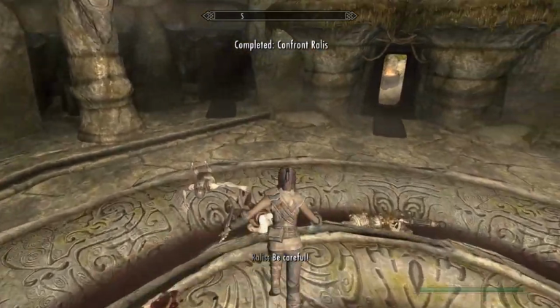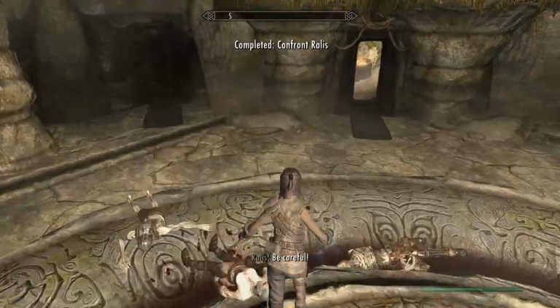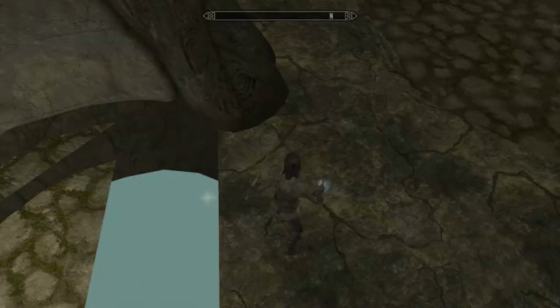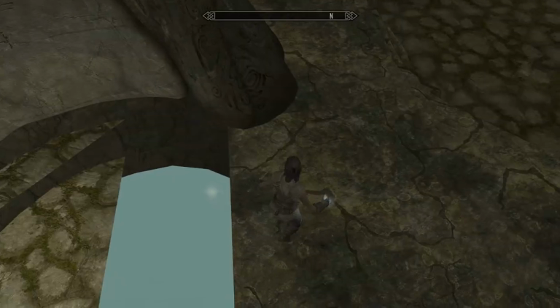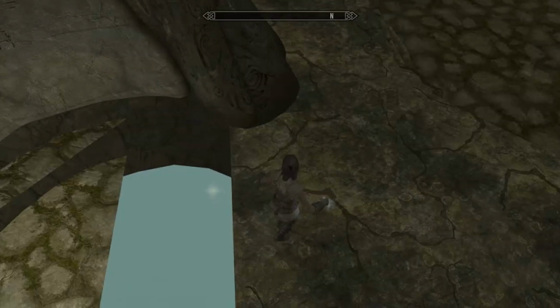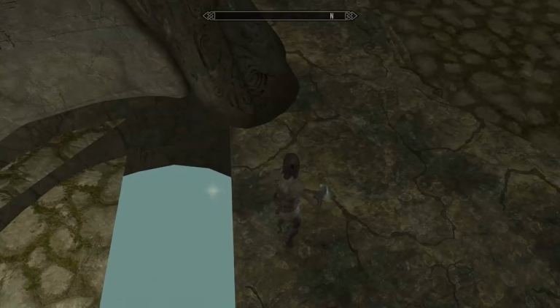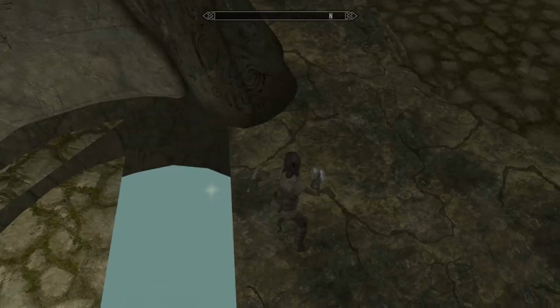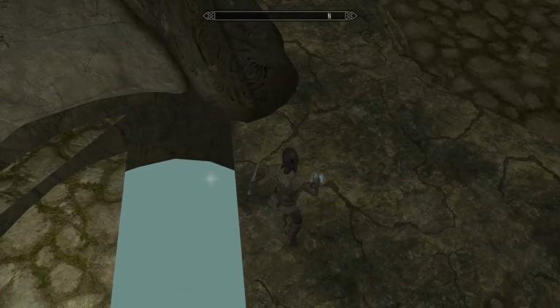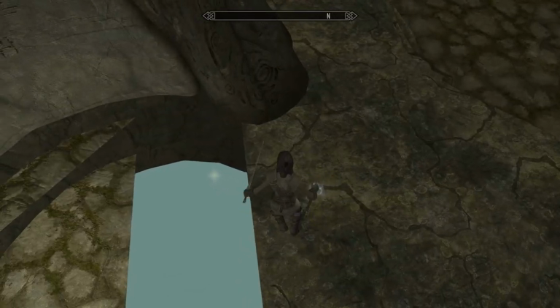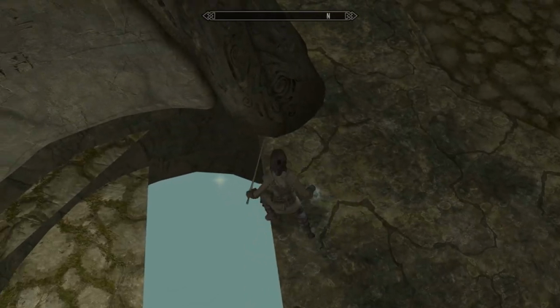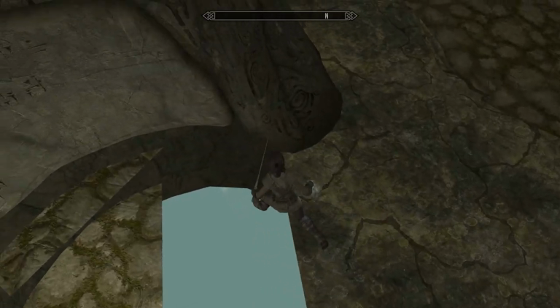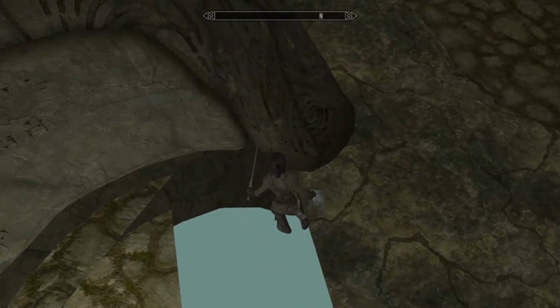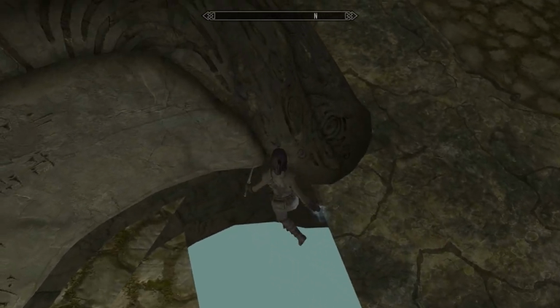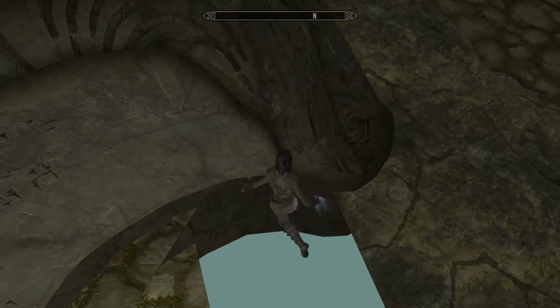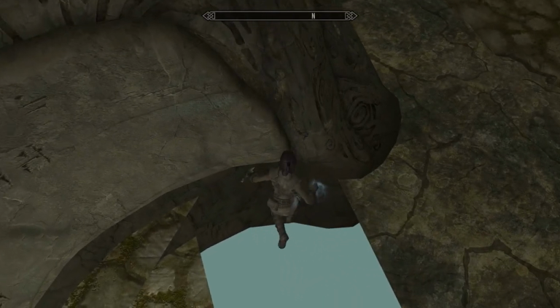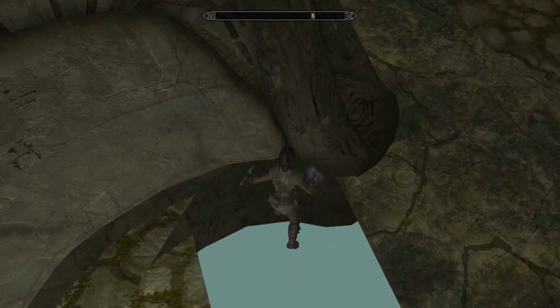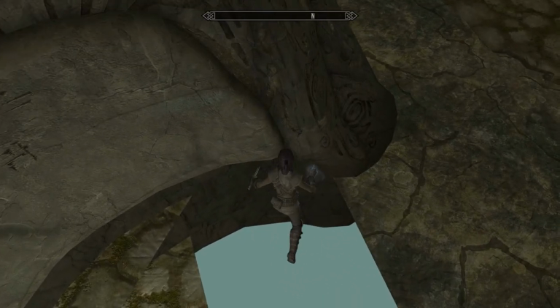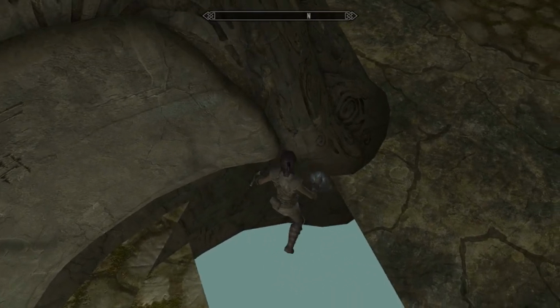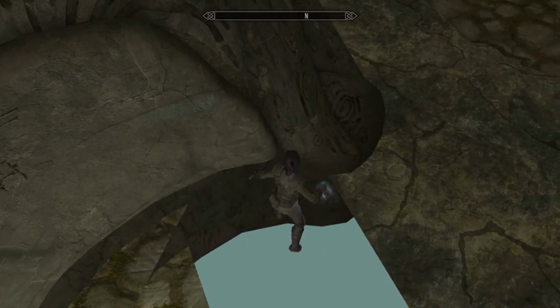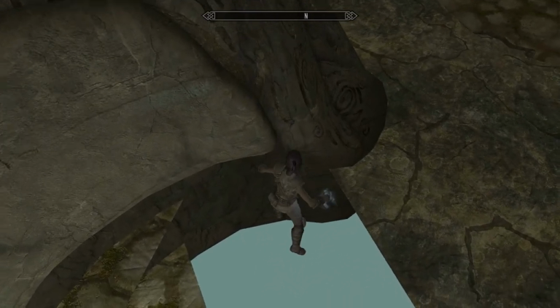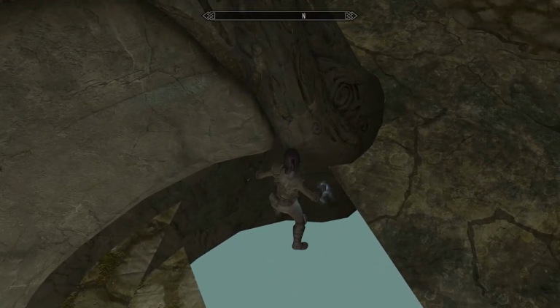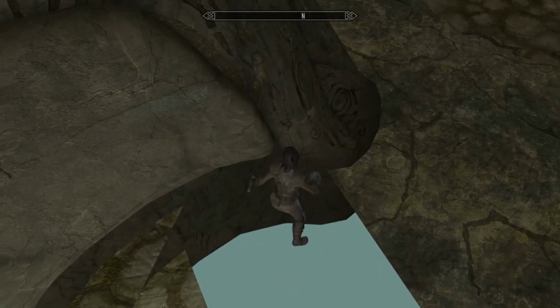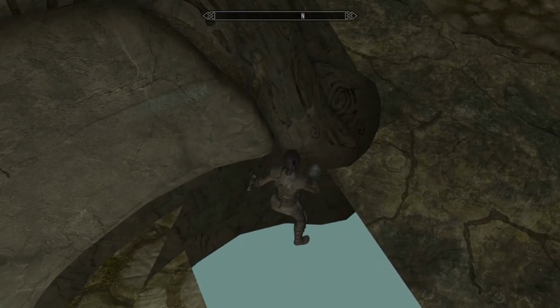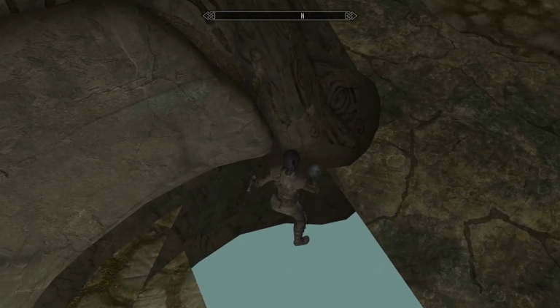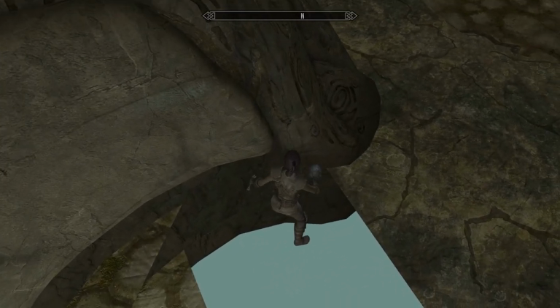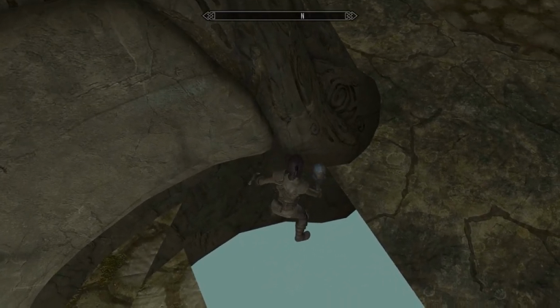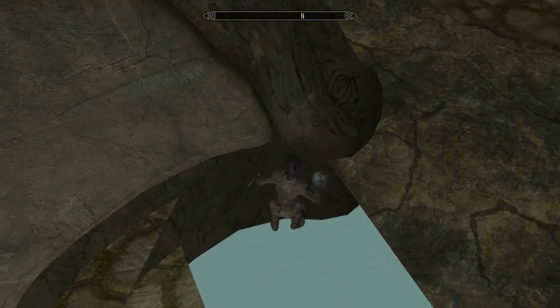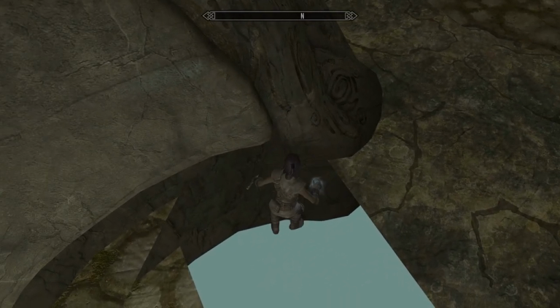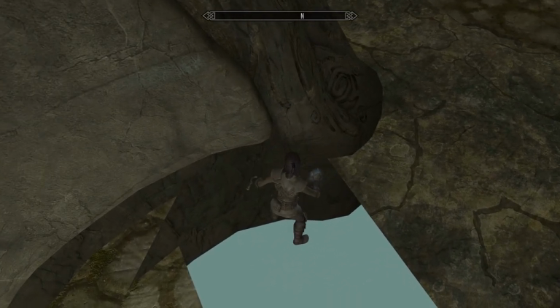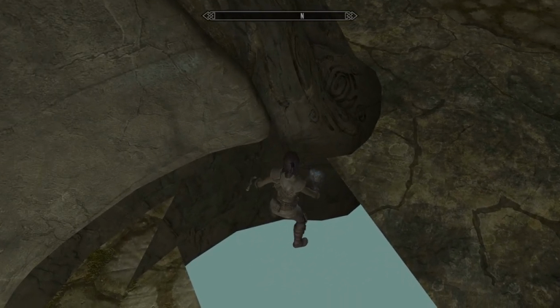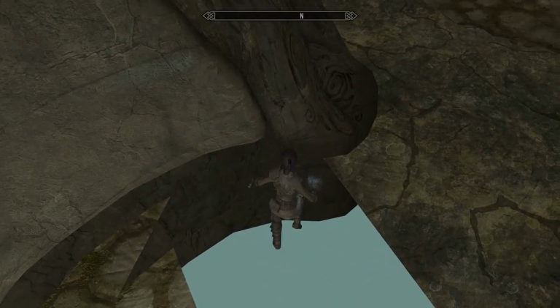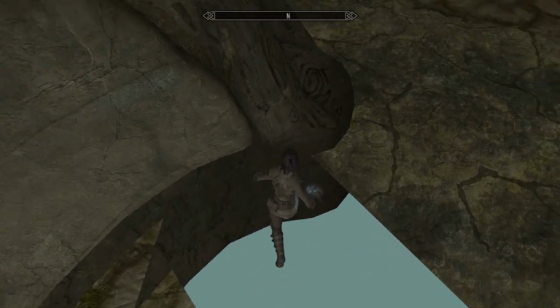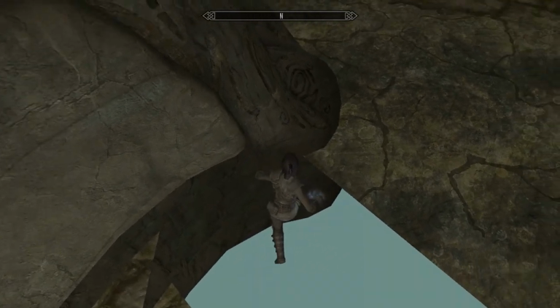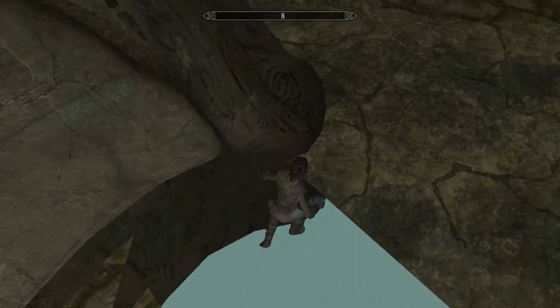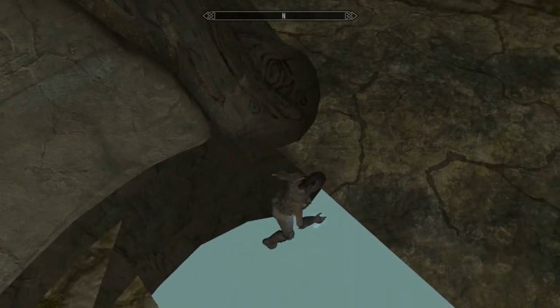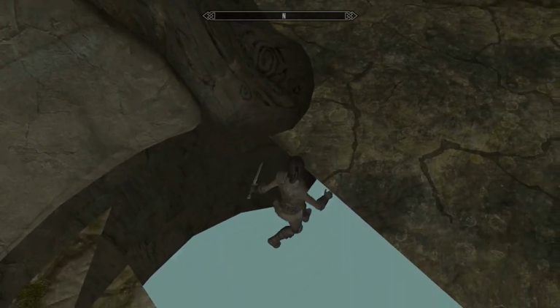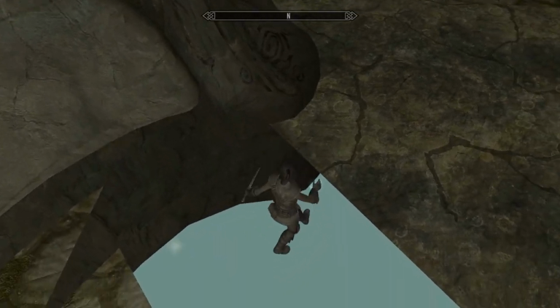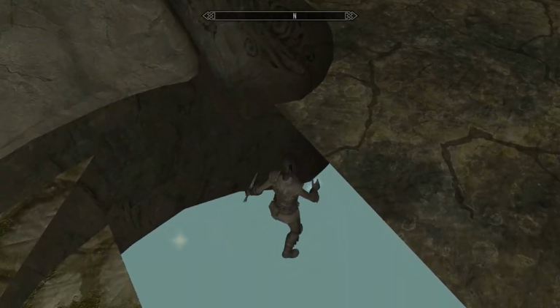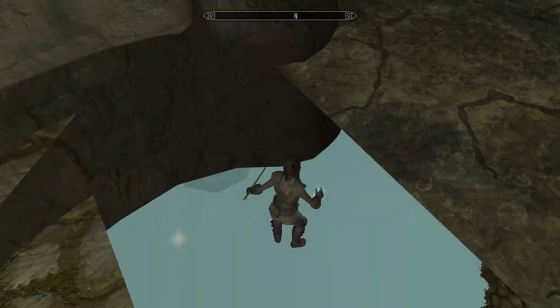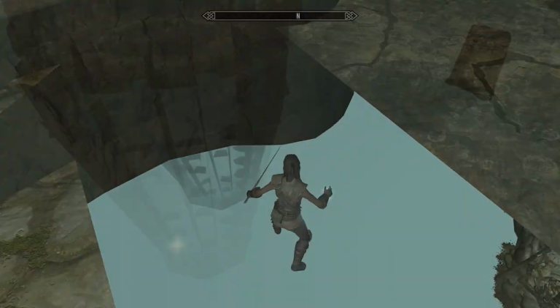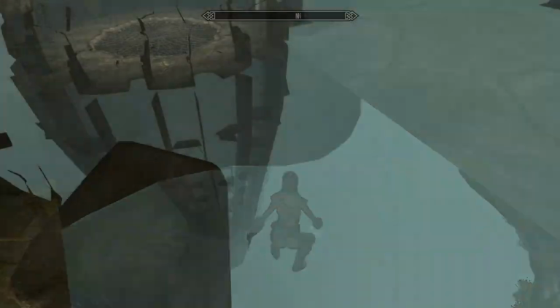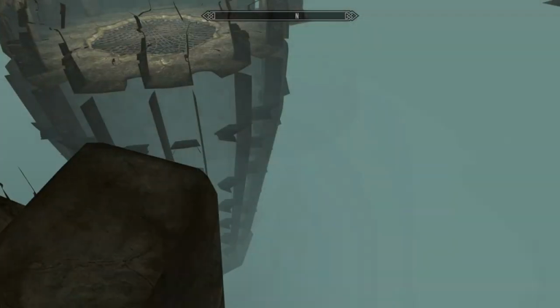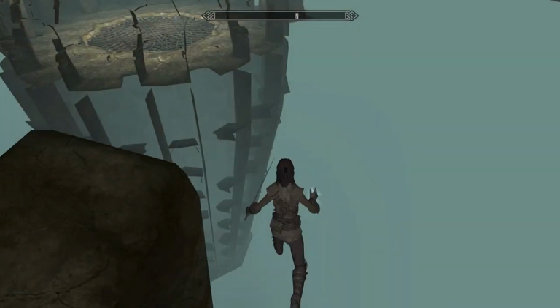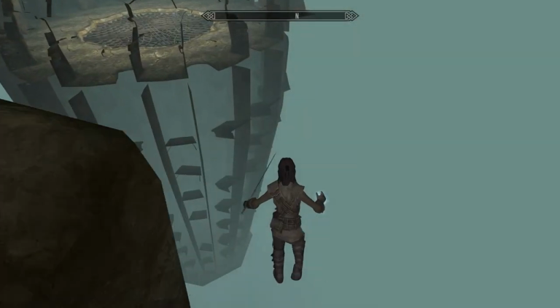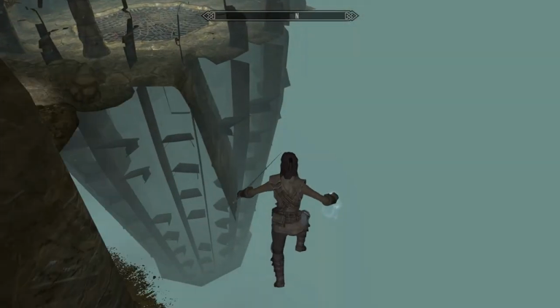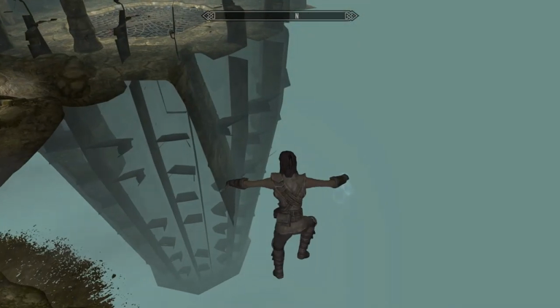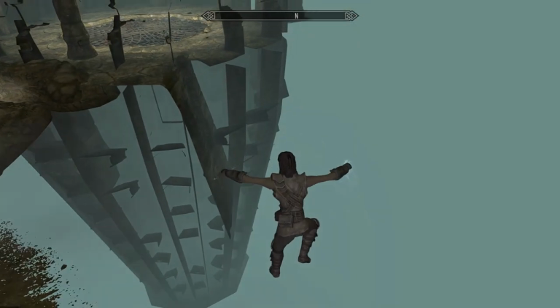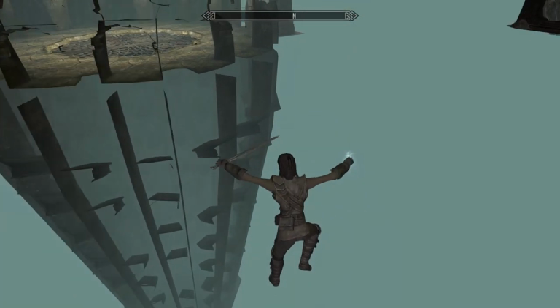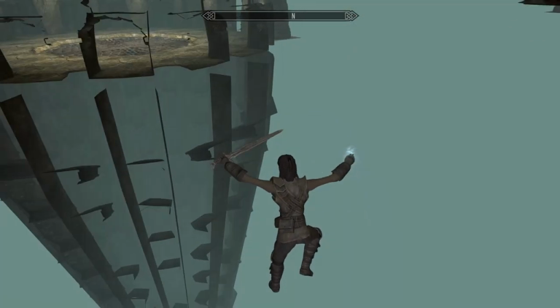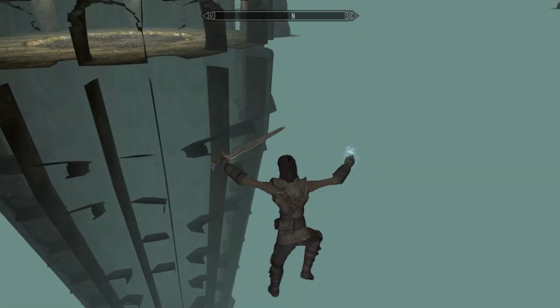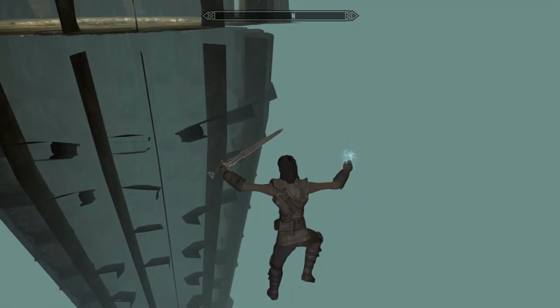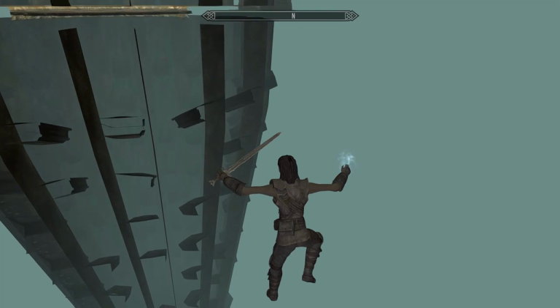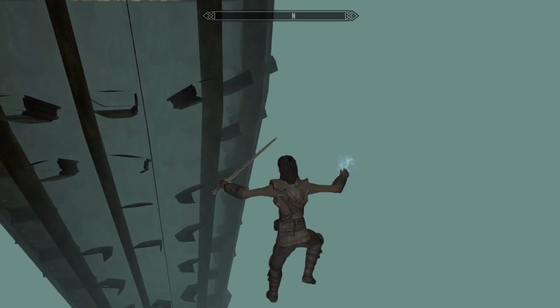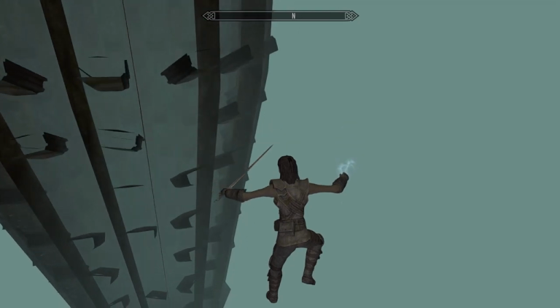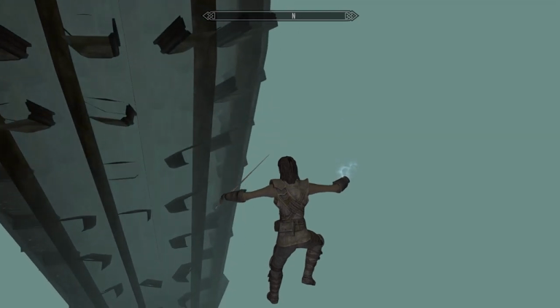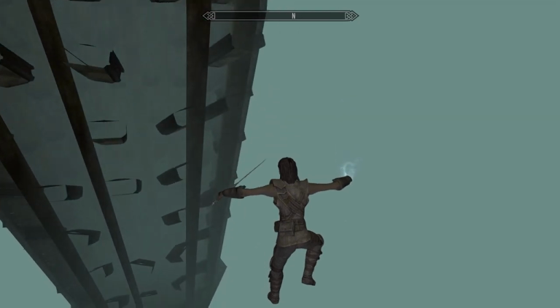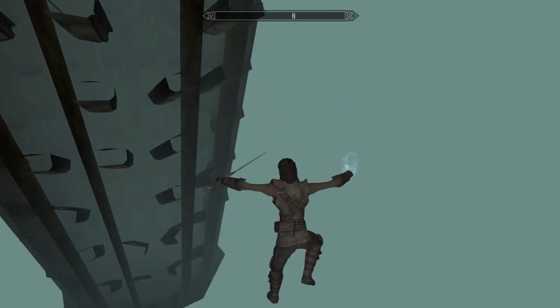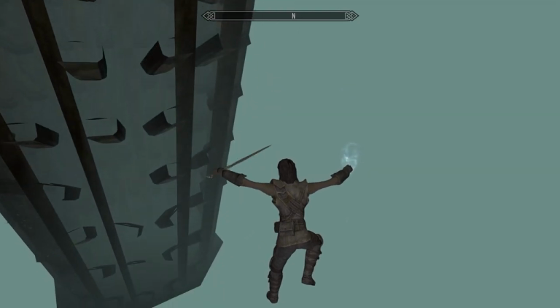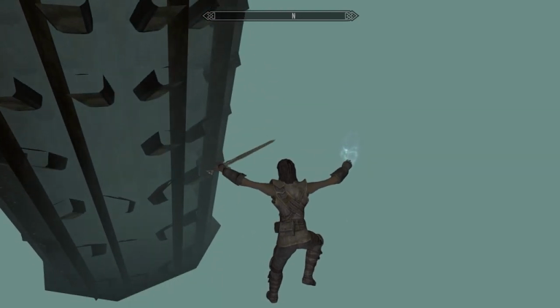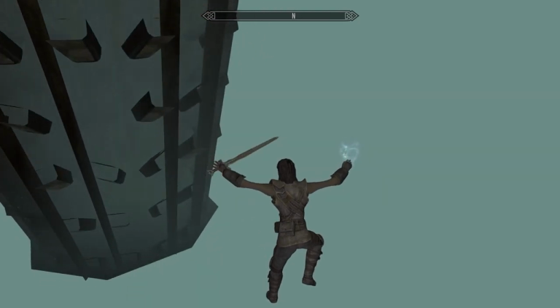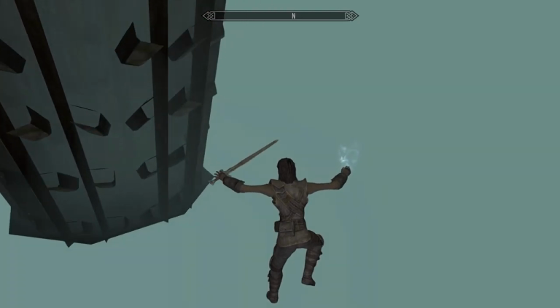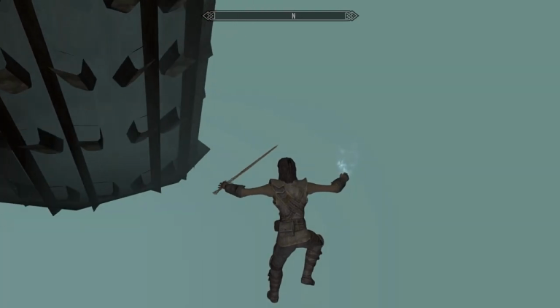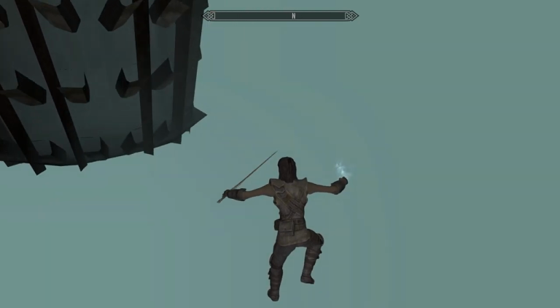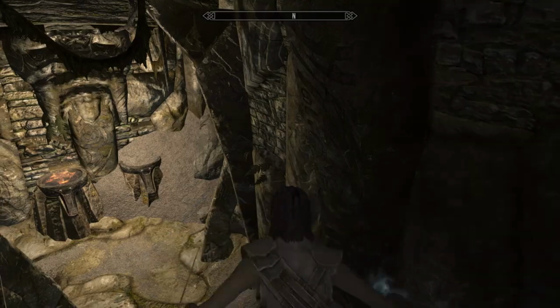And to leave the barrow, go back to the Wardwall and walk out the hole to the north. You'll fall into the void and be reset to the entrance.